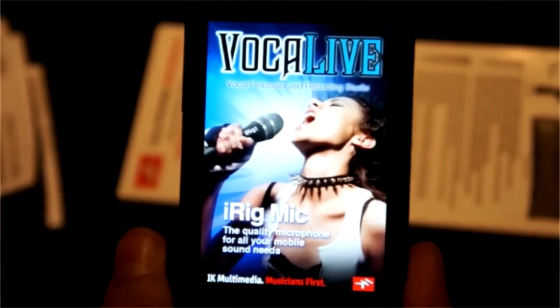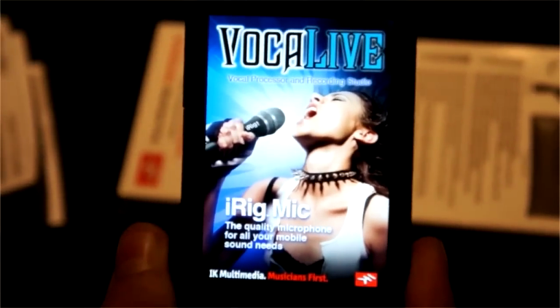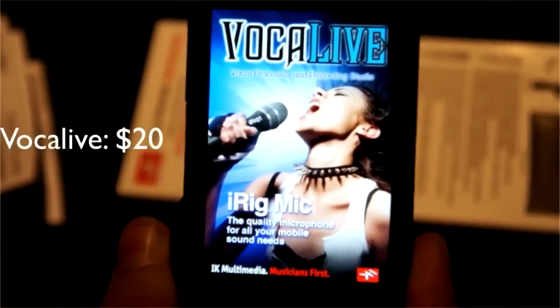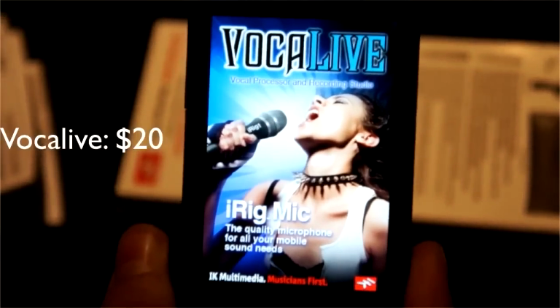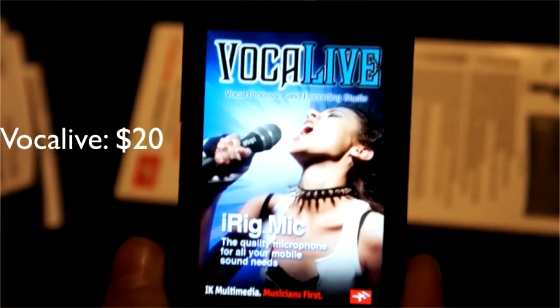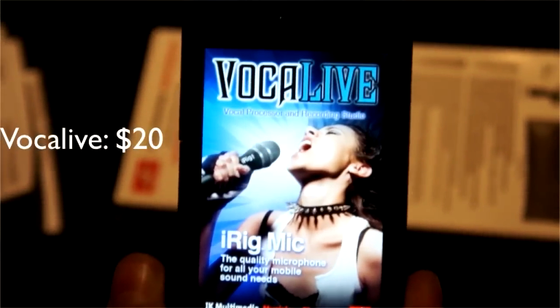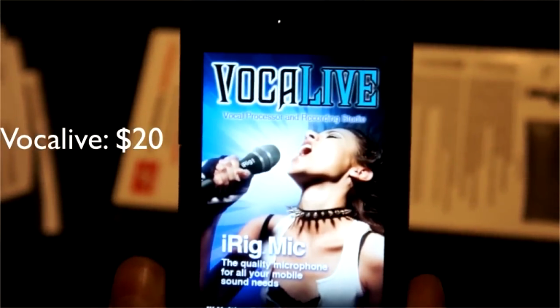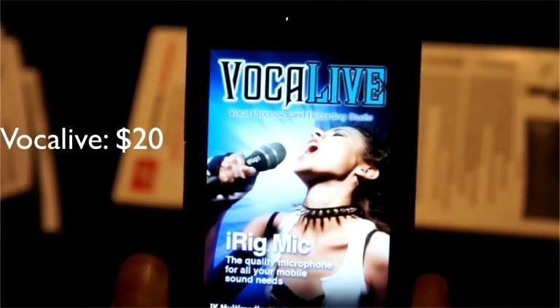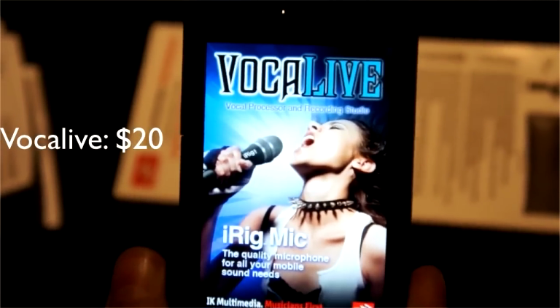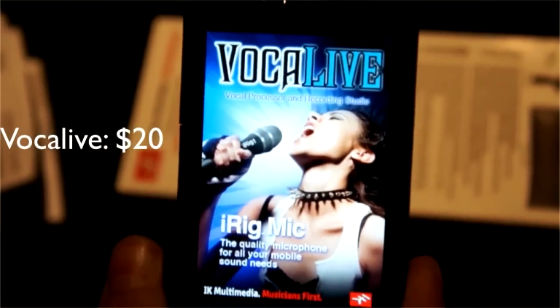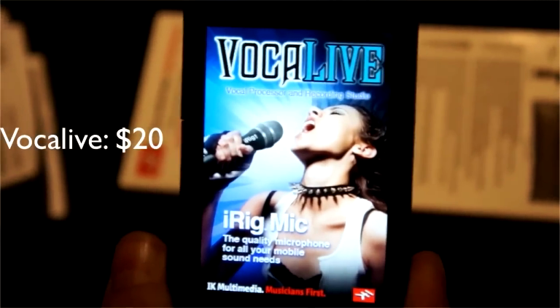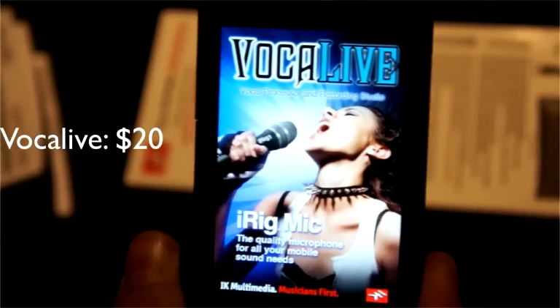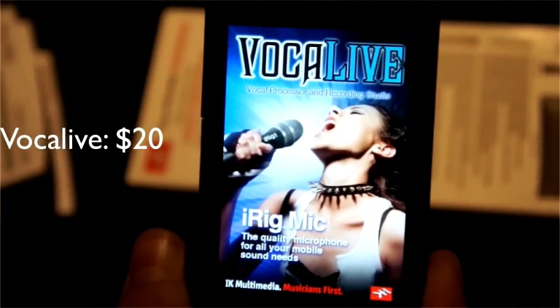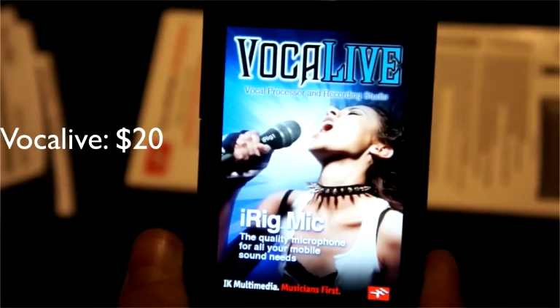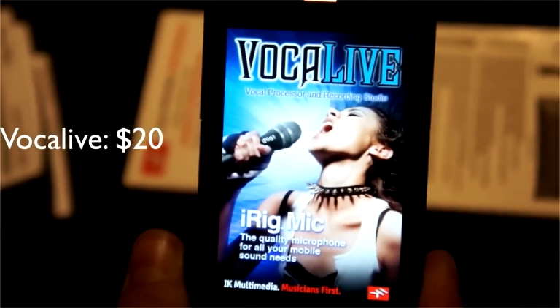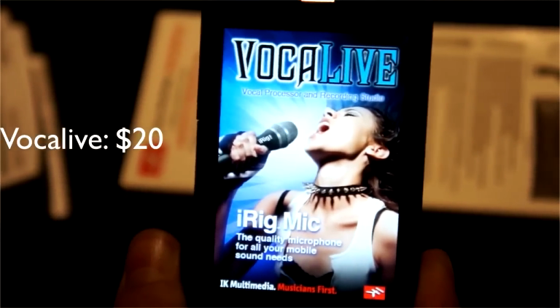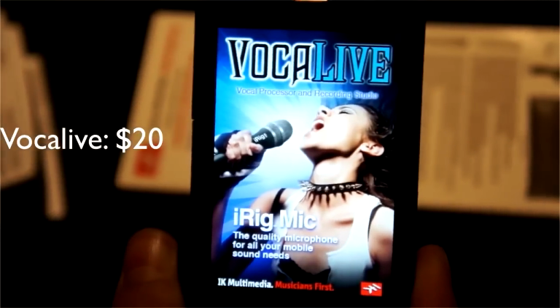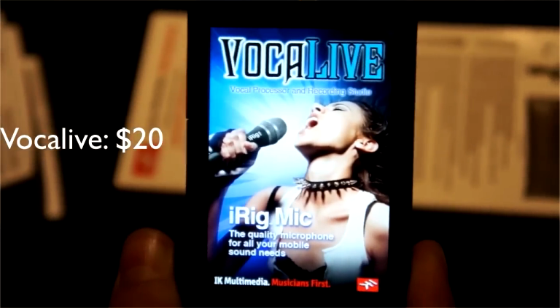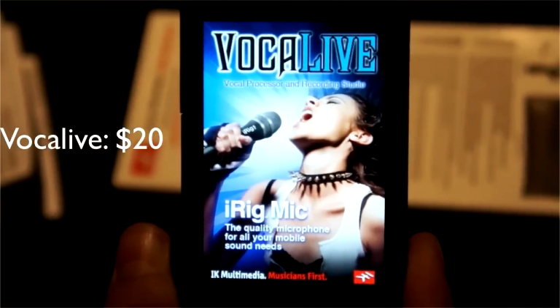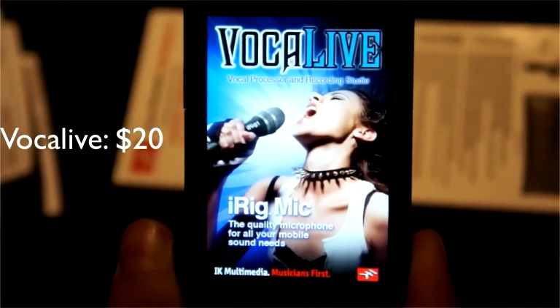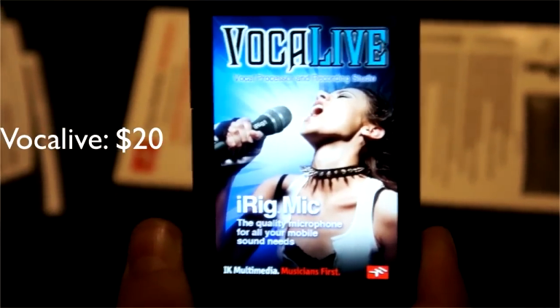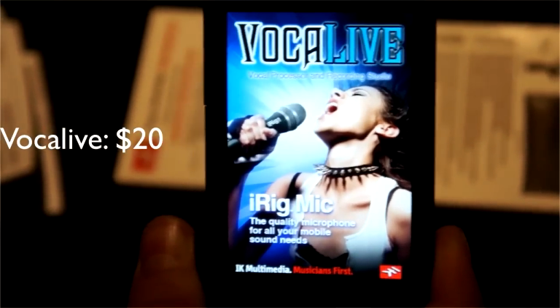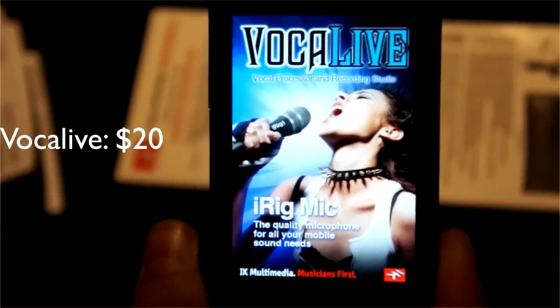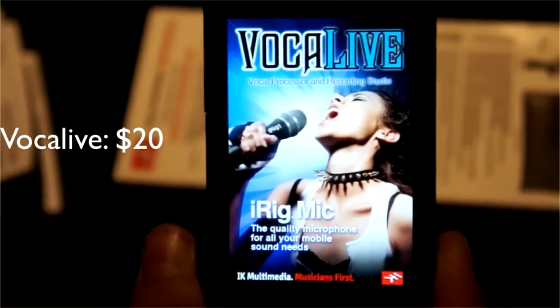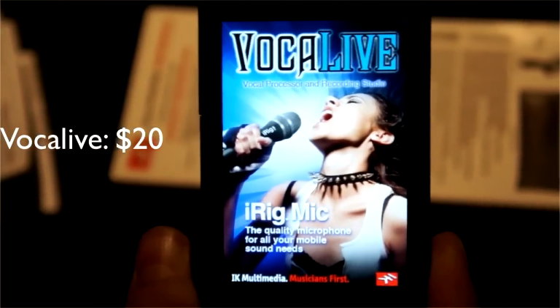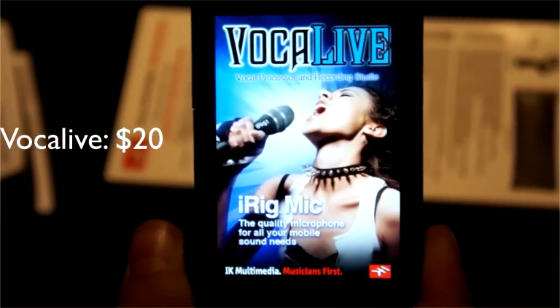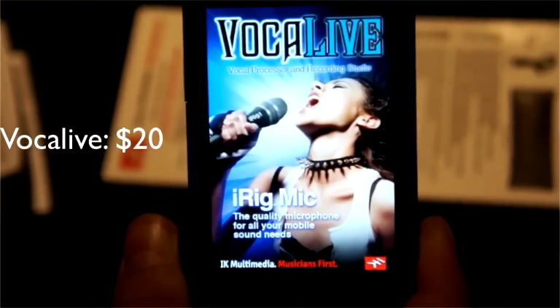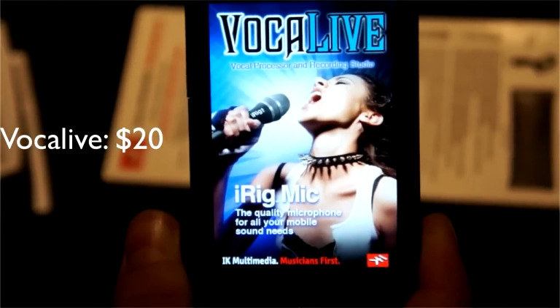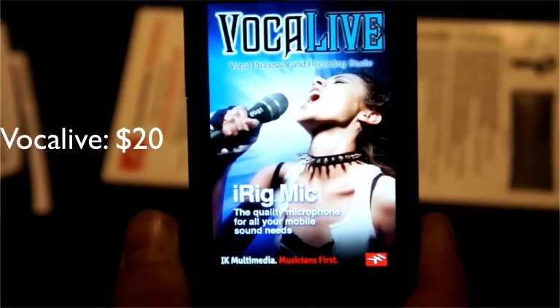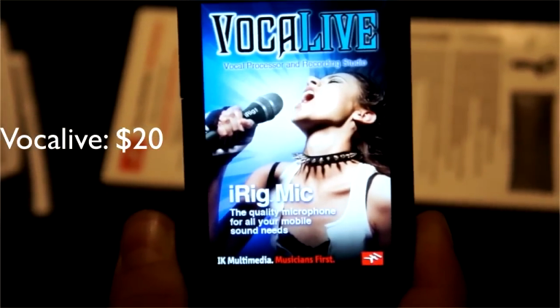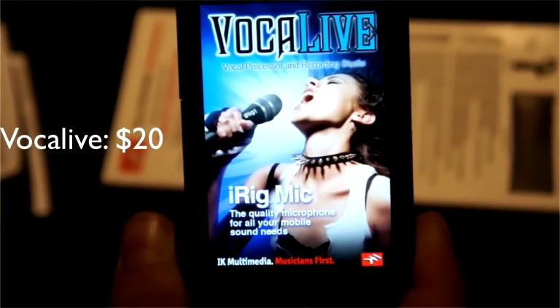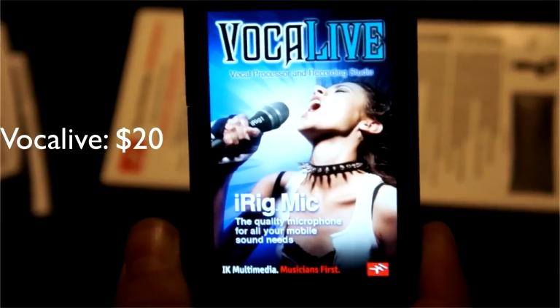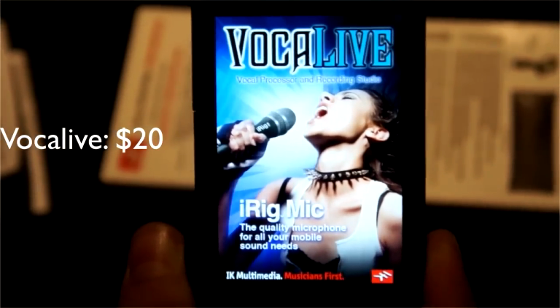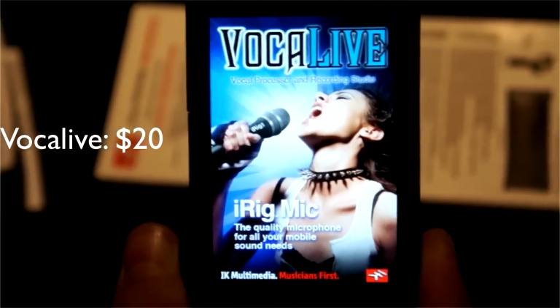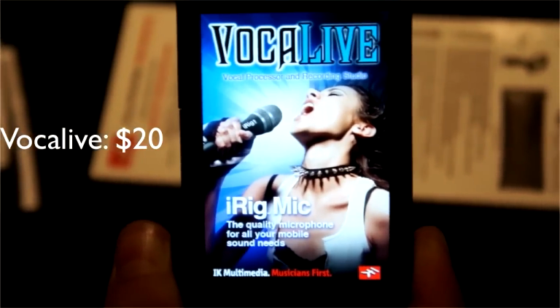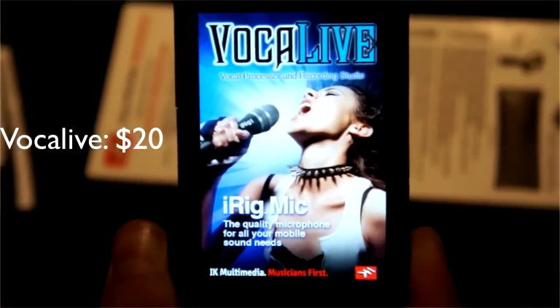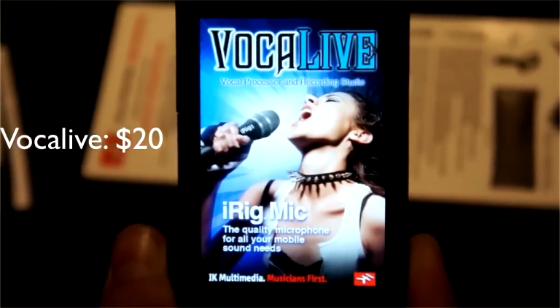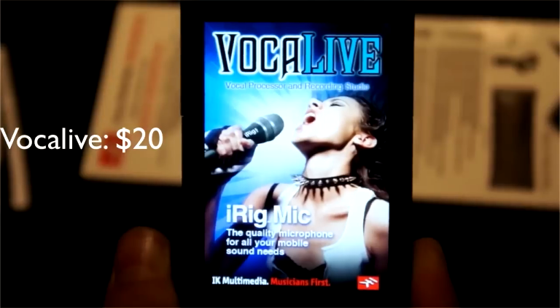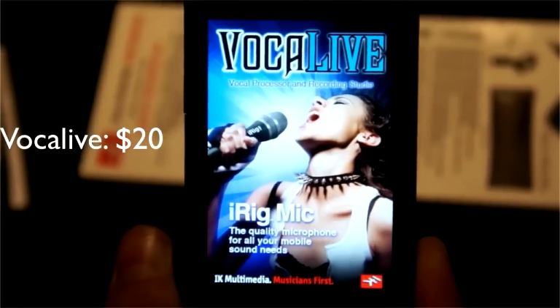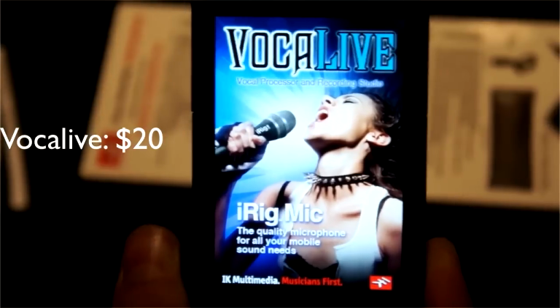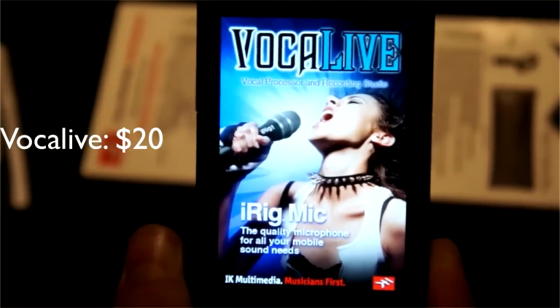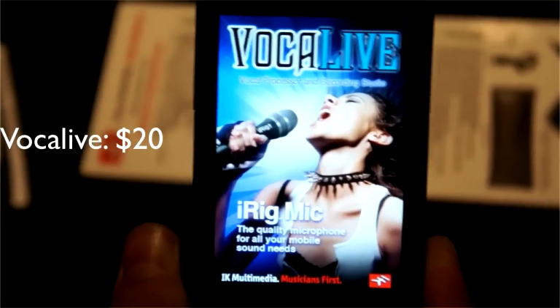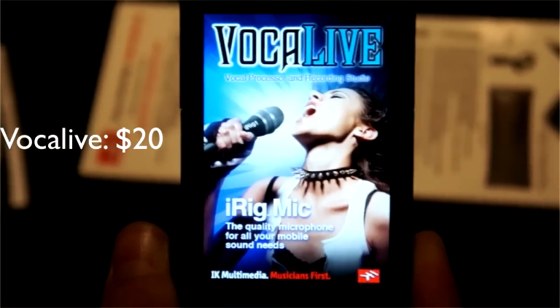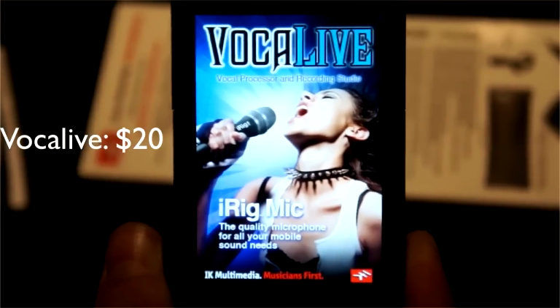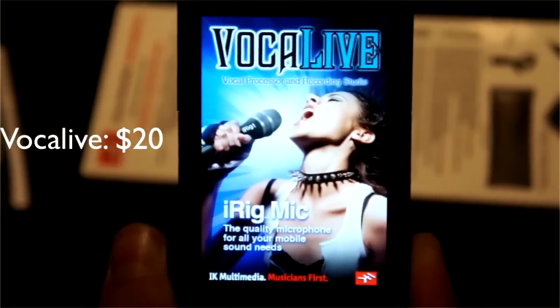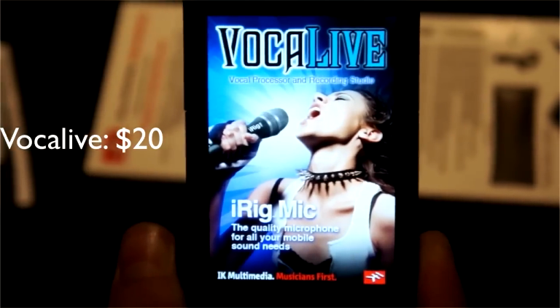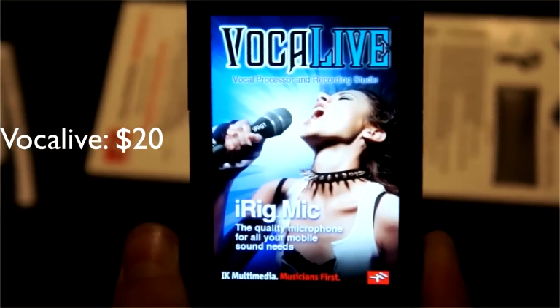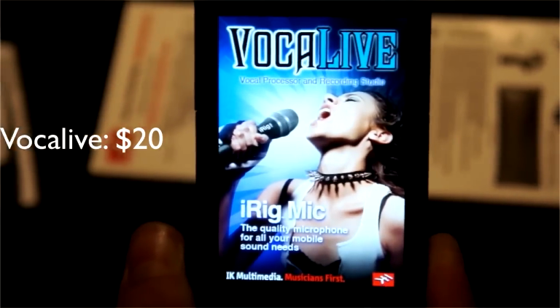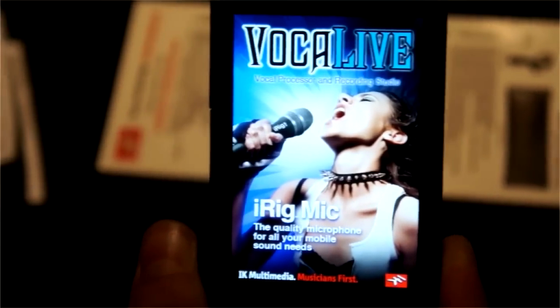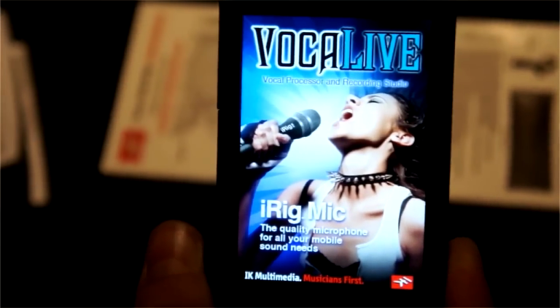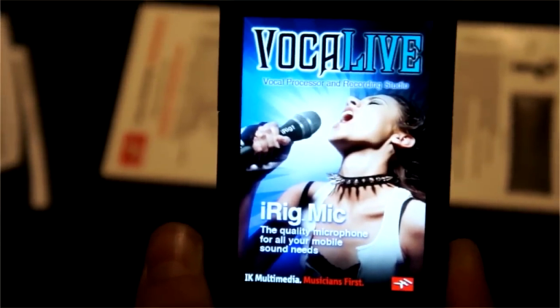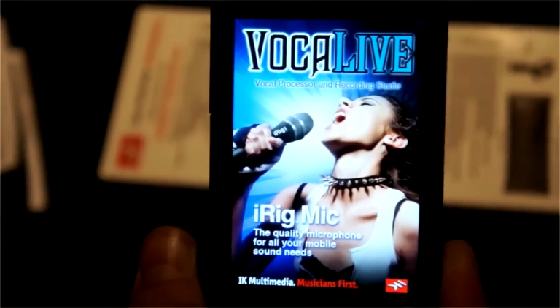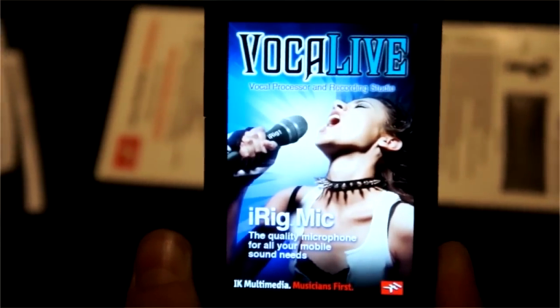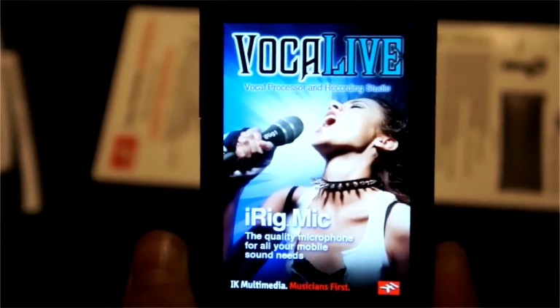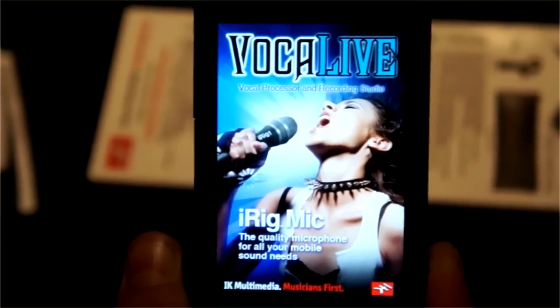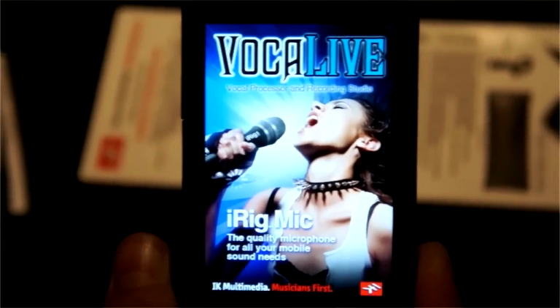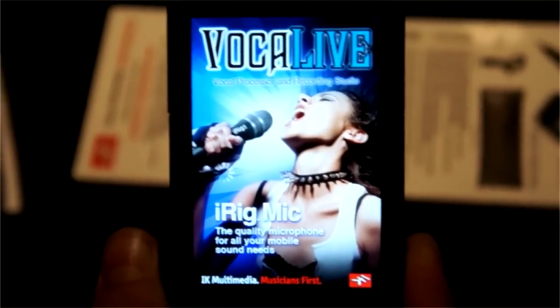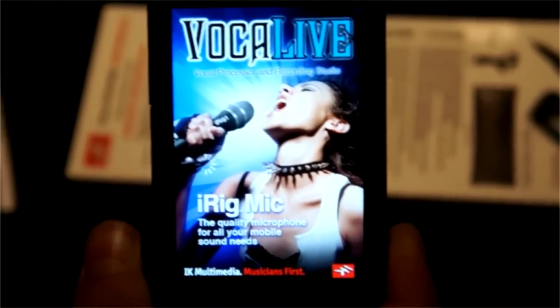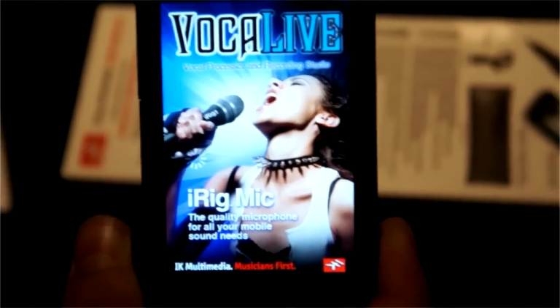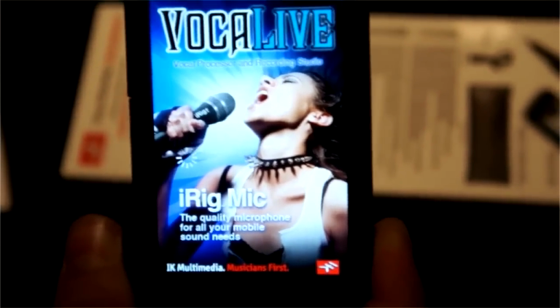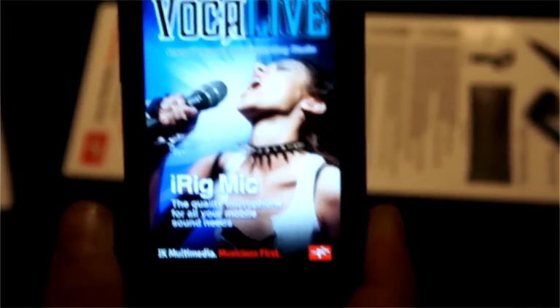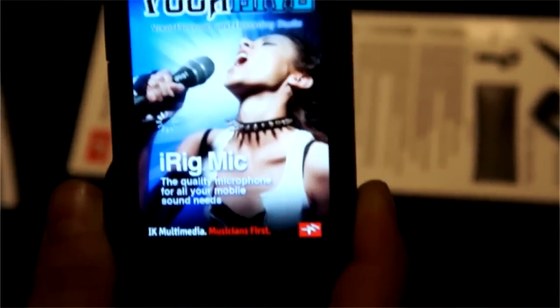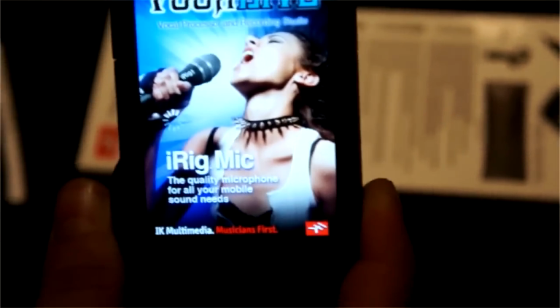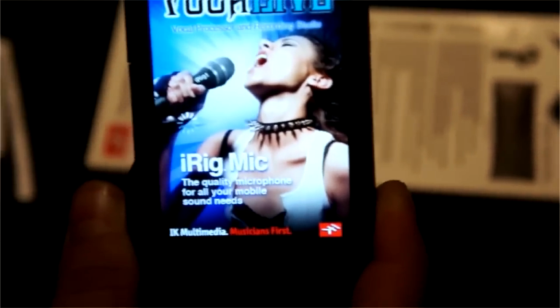They do have kind of like demos, free versions, but if you want to get the whole versions, they're $20, which is one of the bad sides to it.